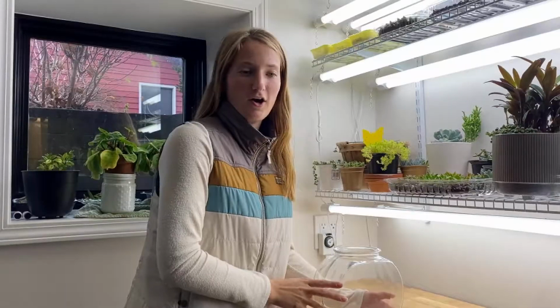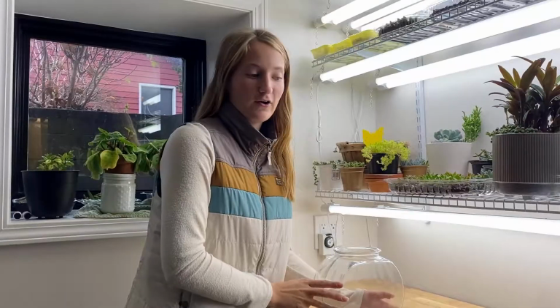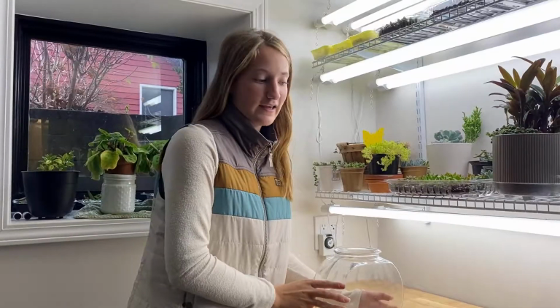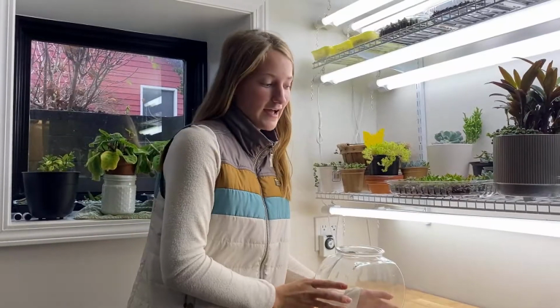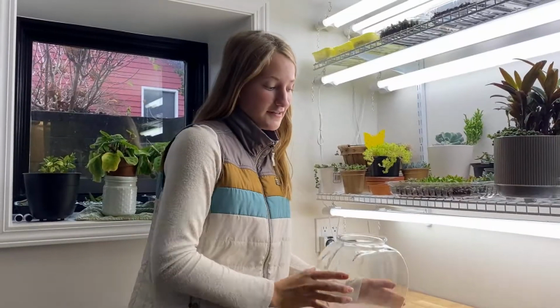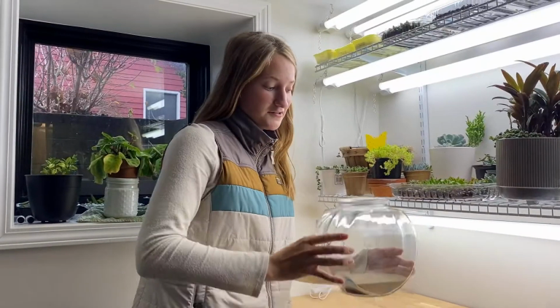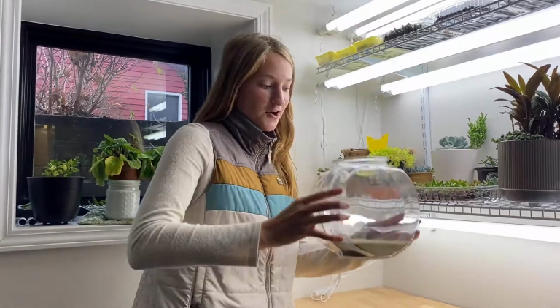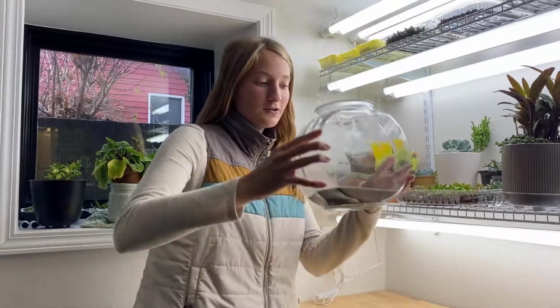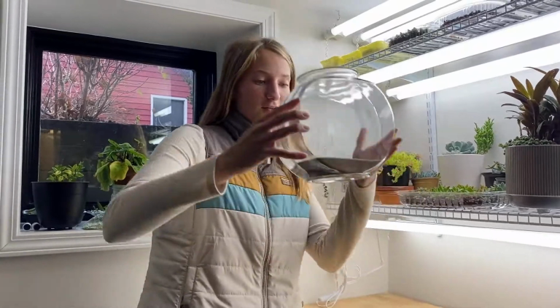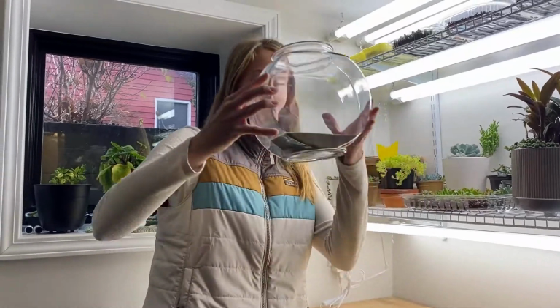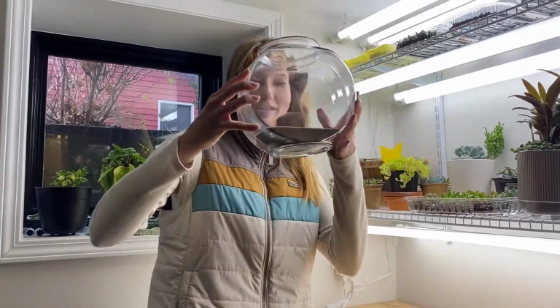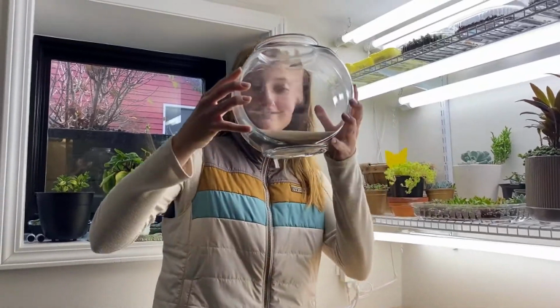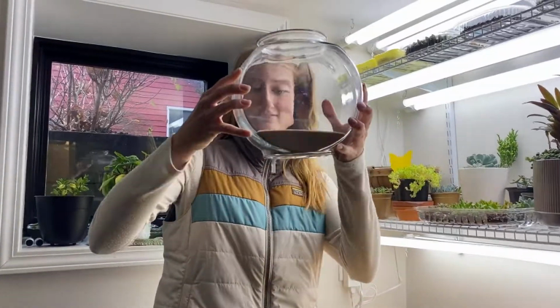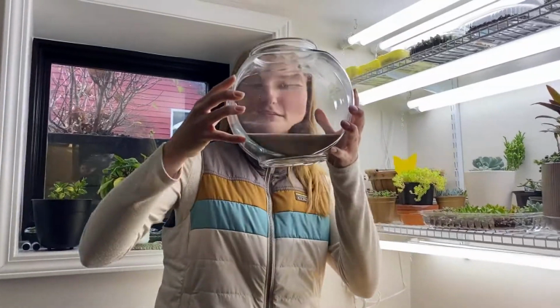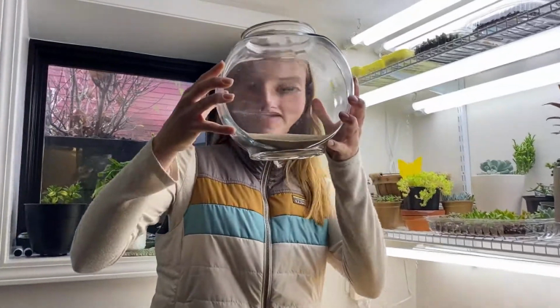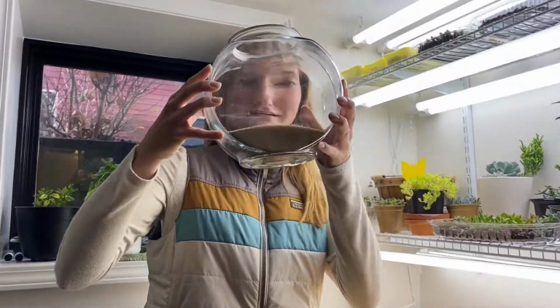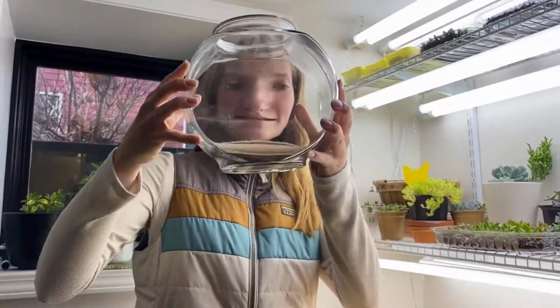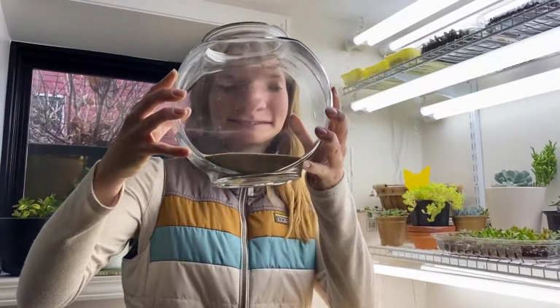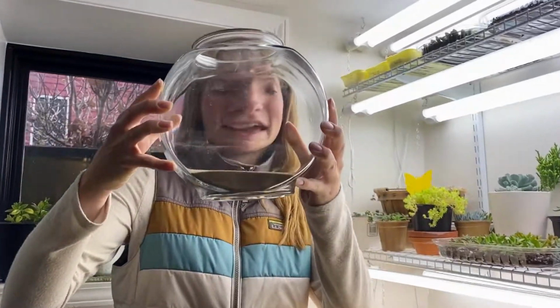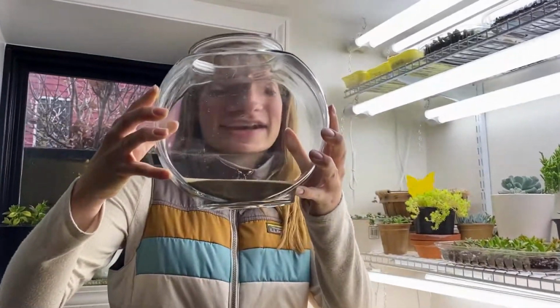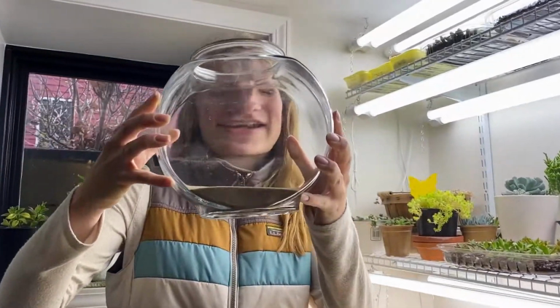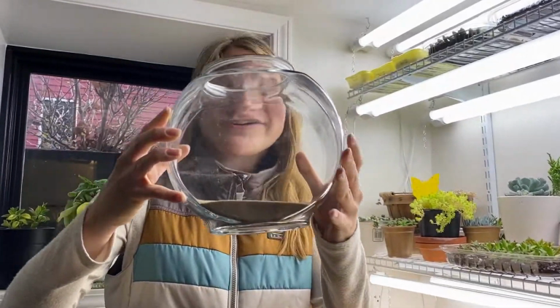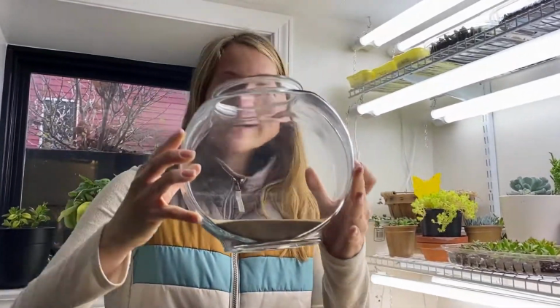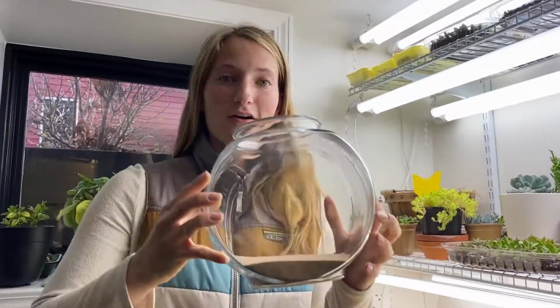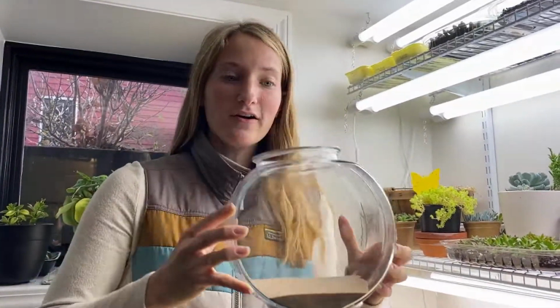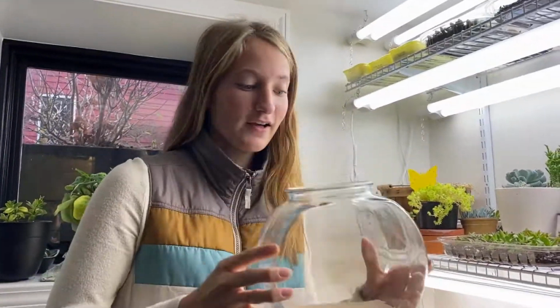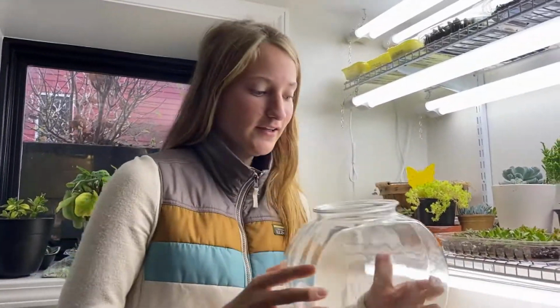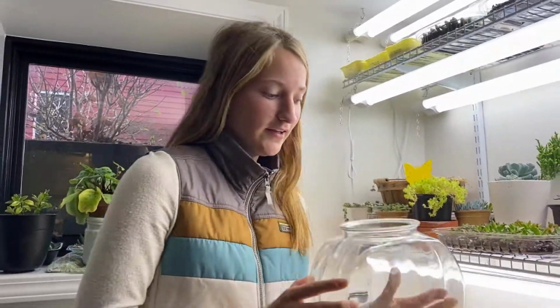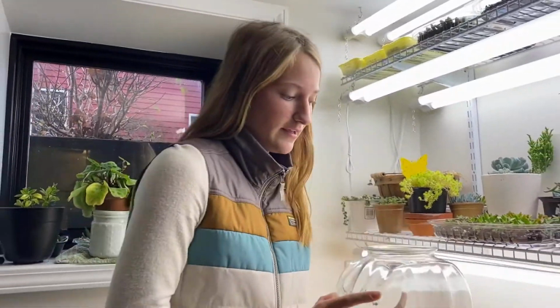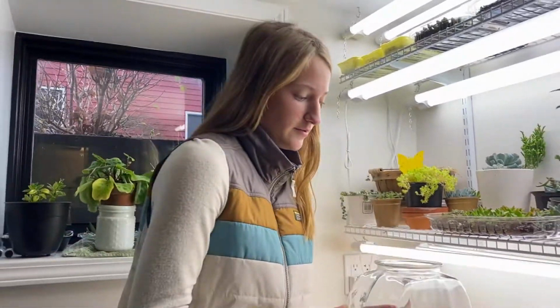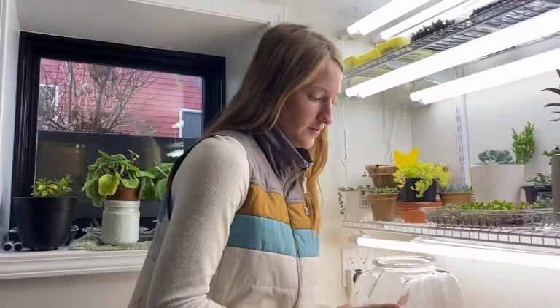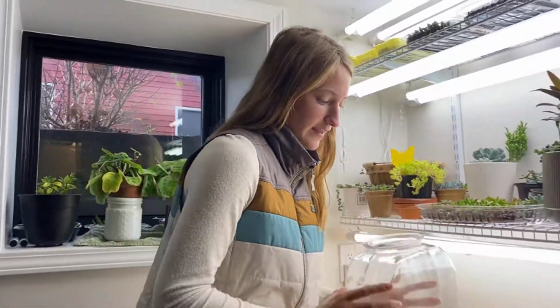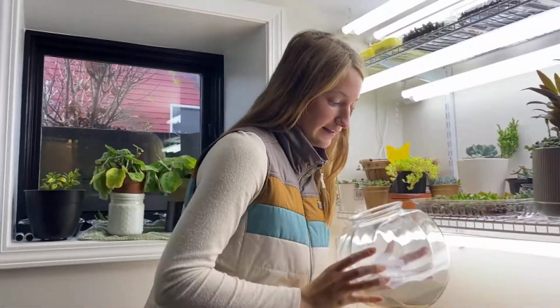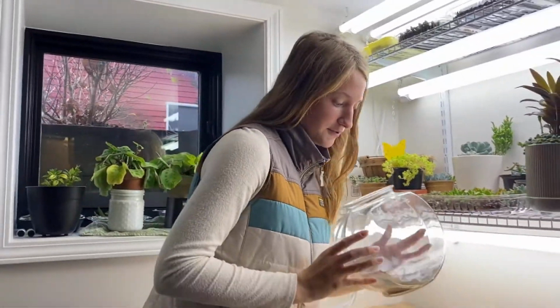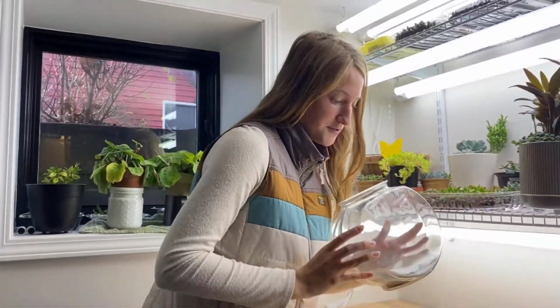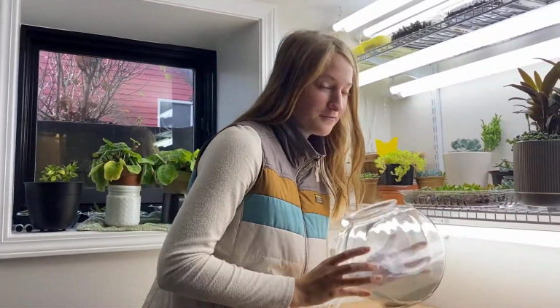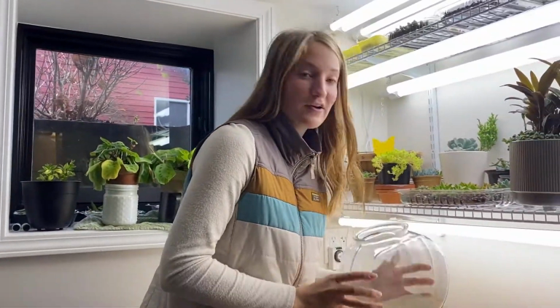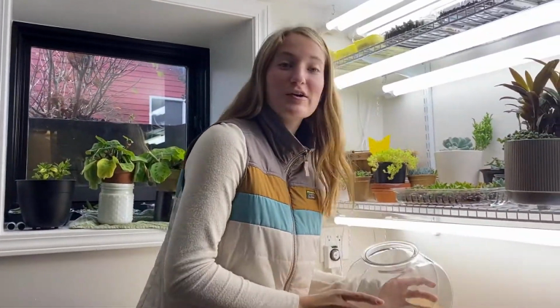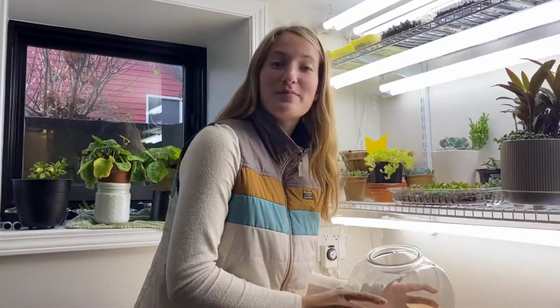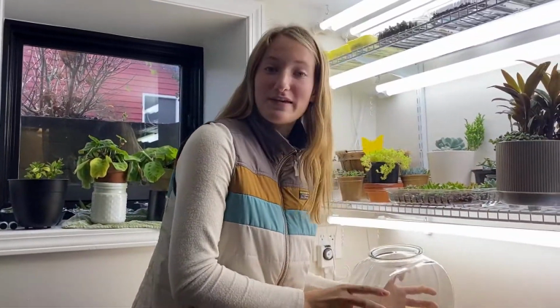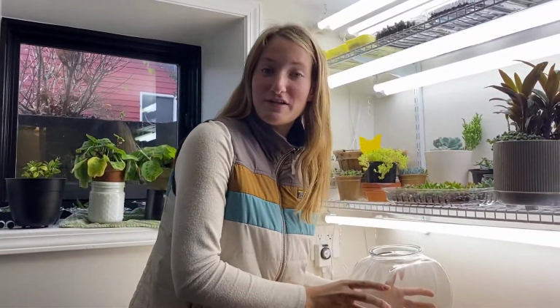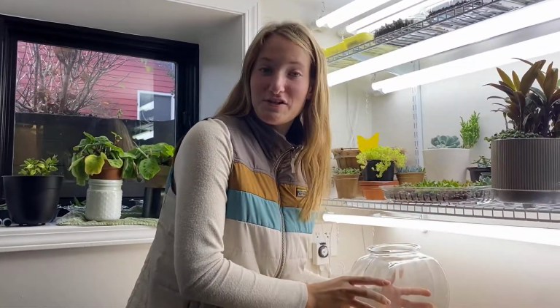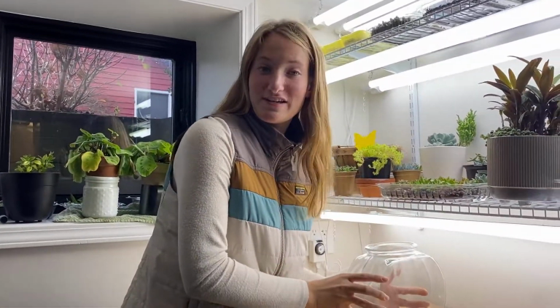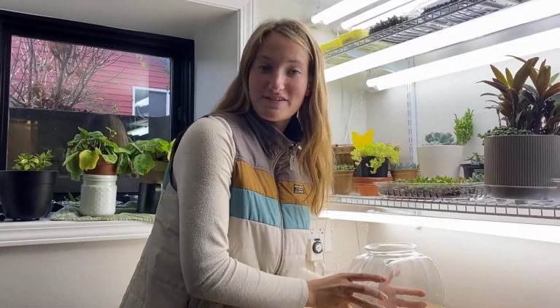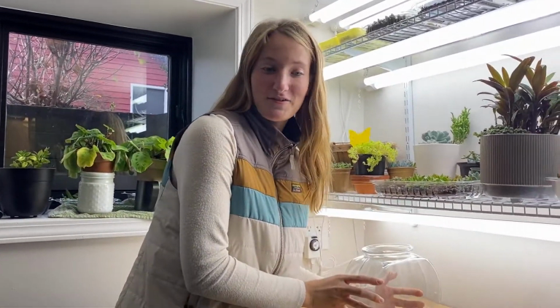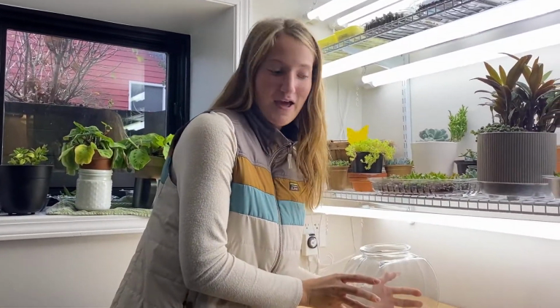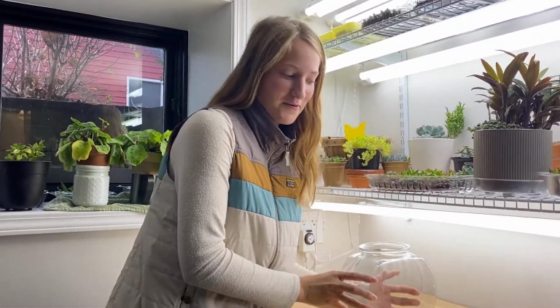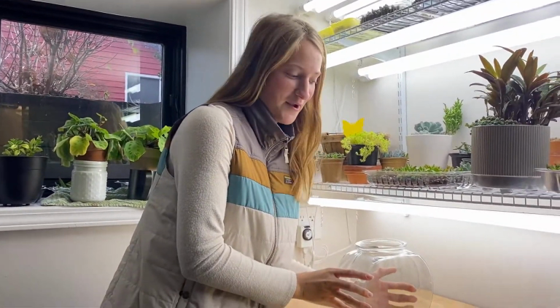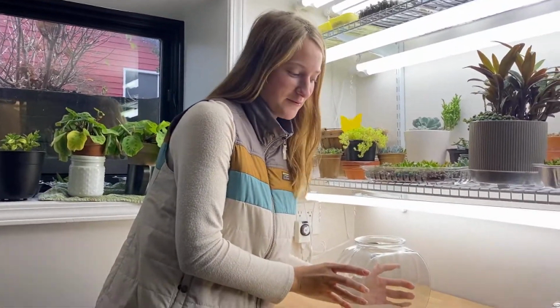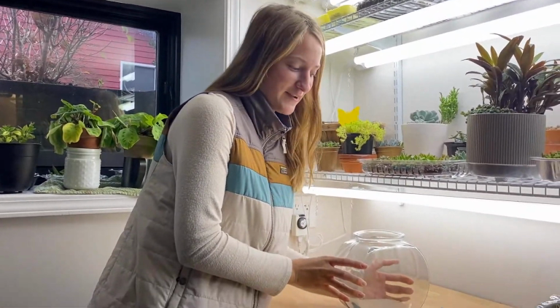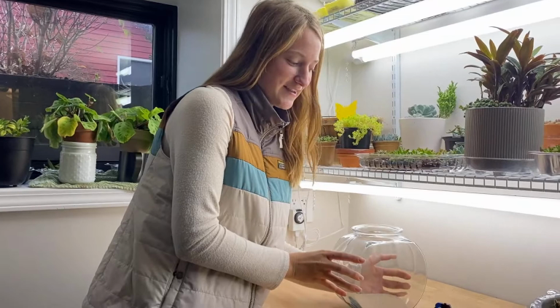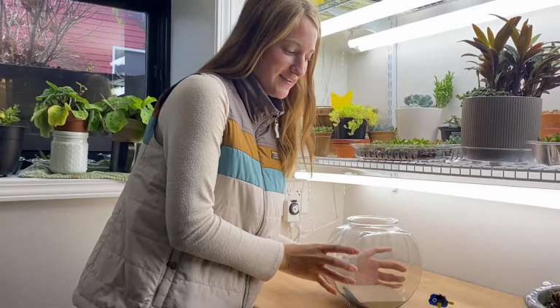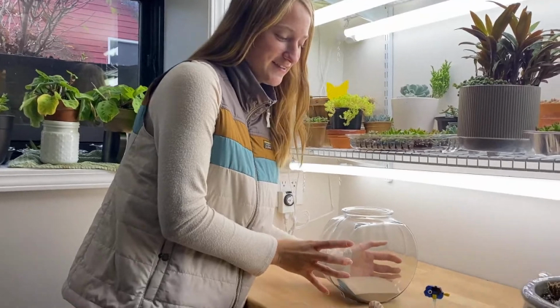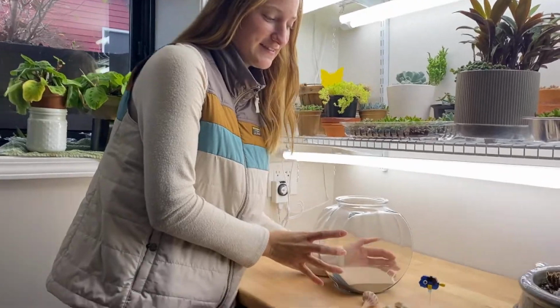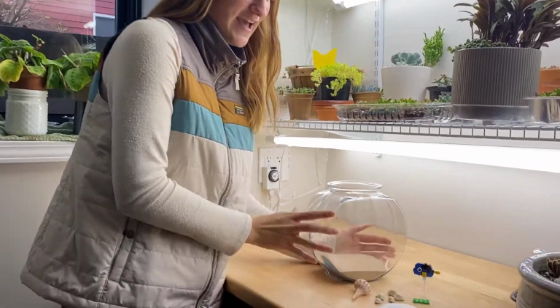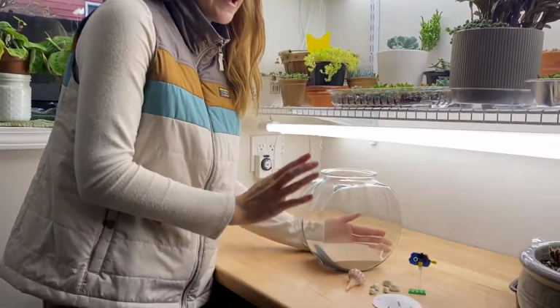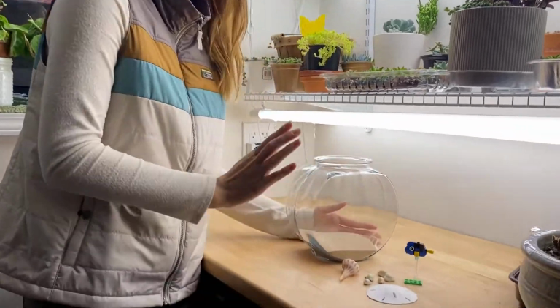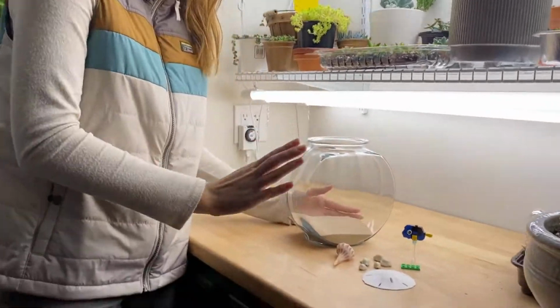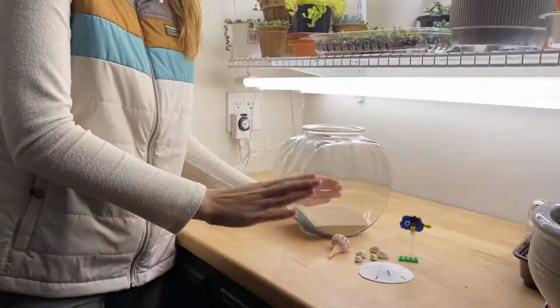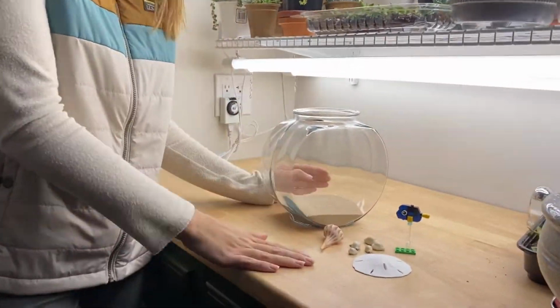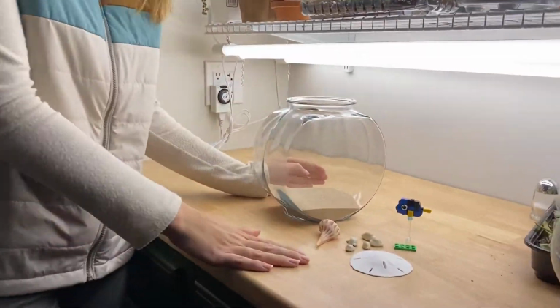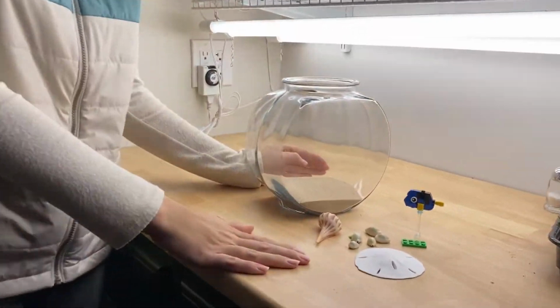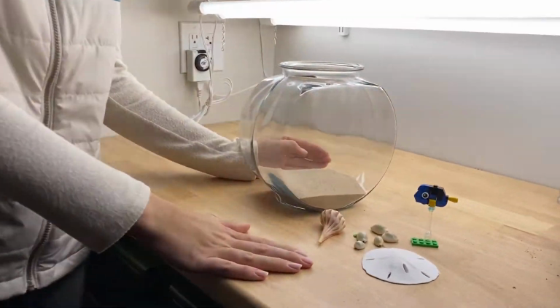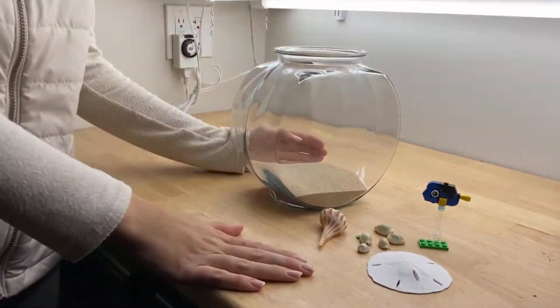Okay guys, so look at this. We've got sand in here now and it looks very beachy. Now we are ready to add in our decorations.